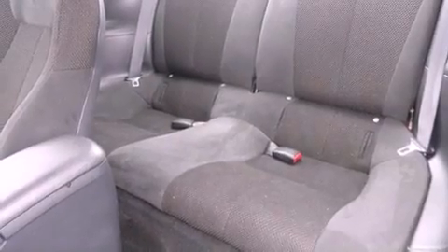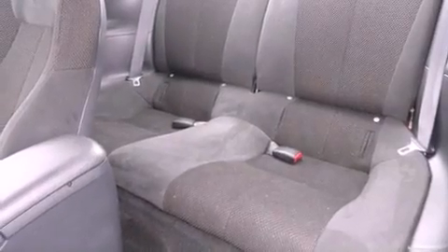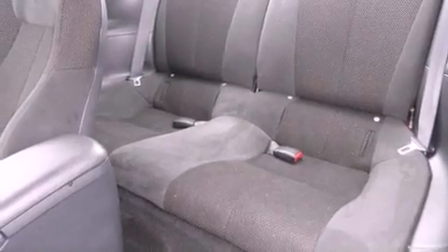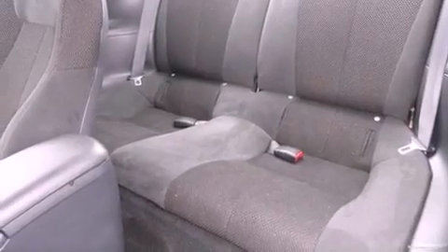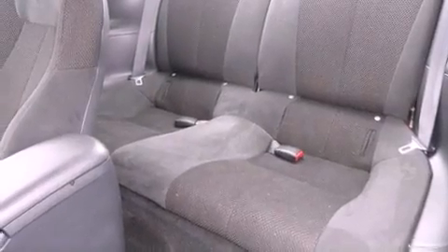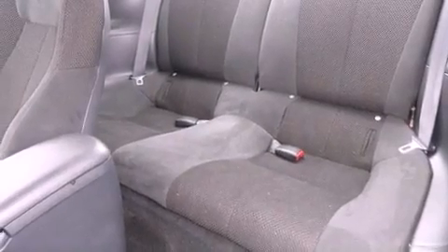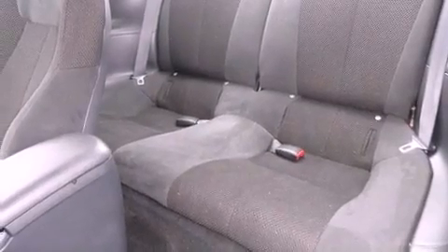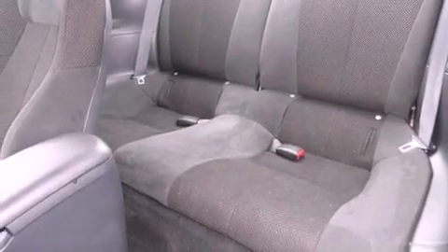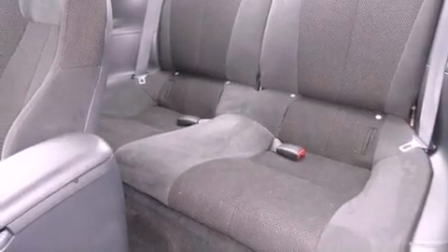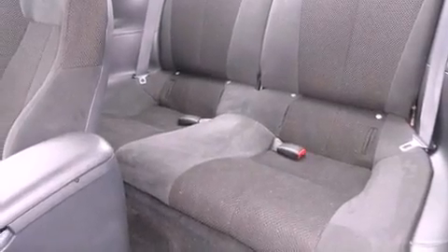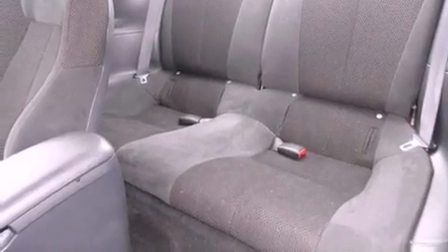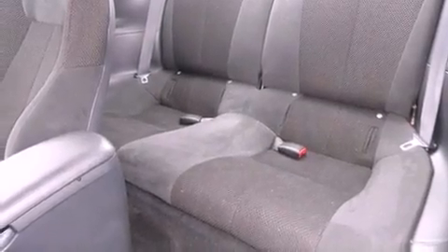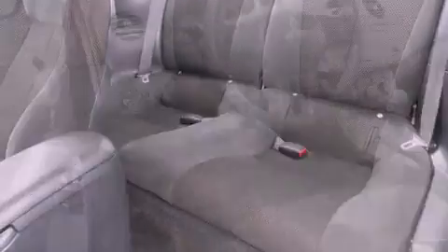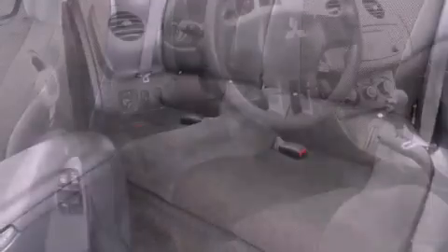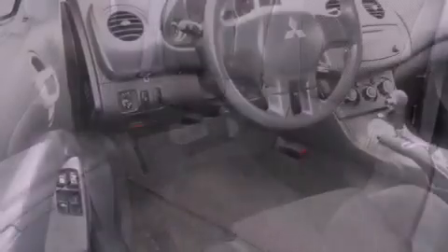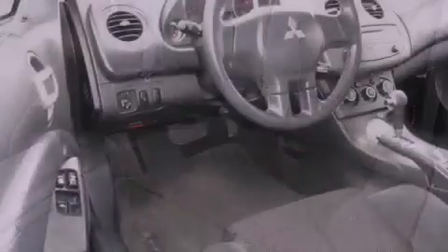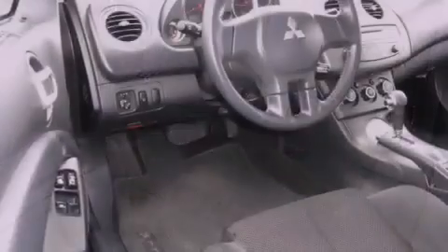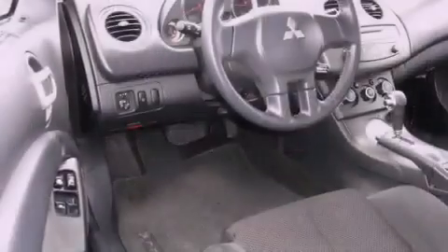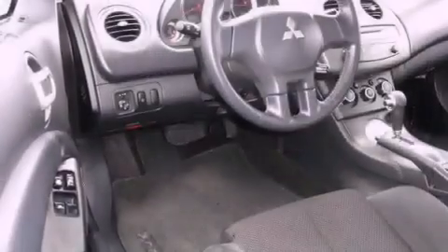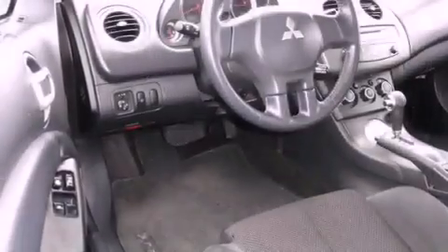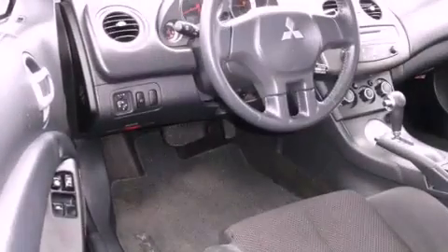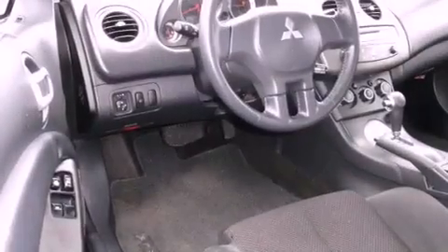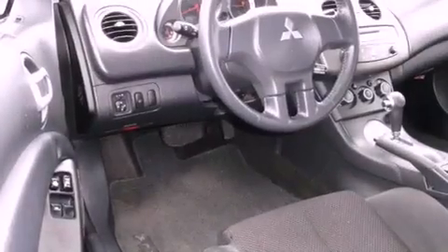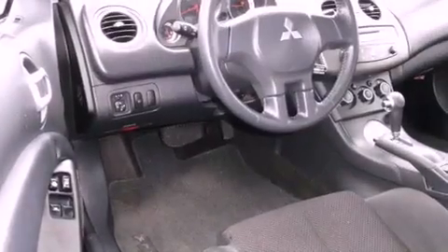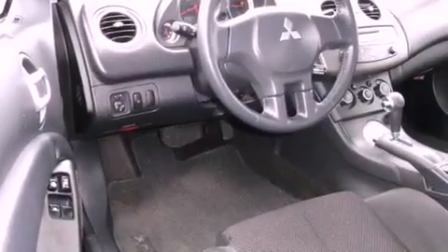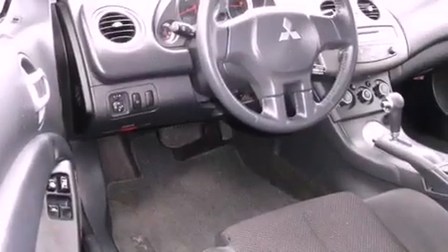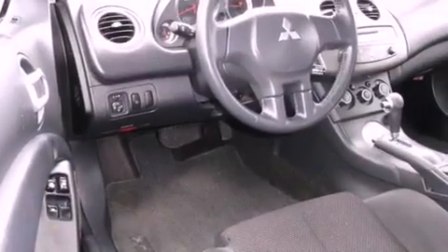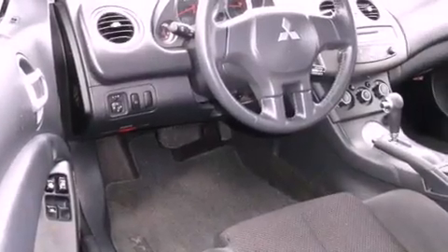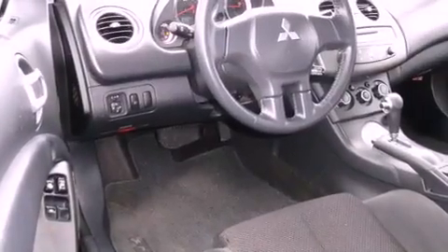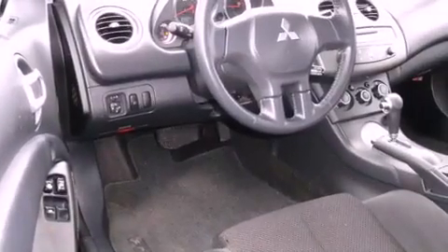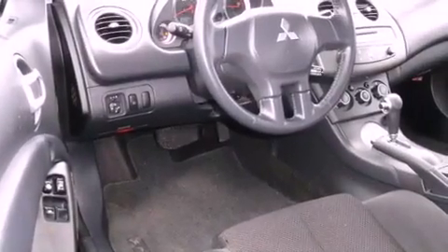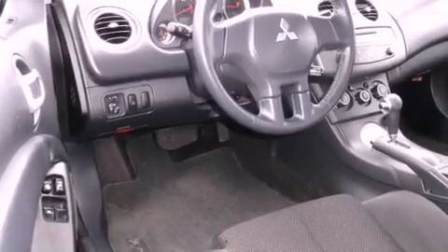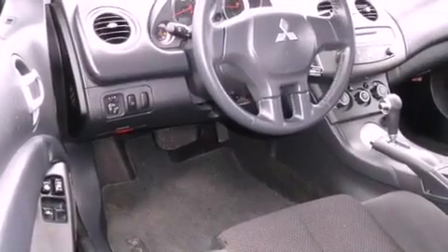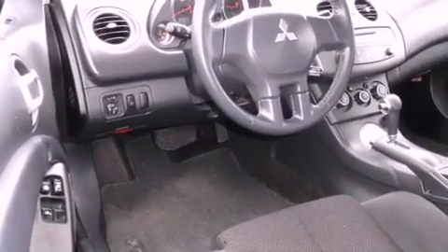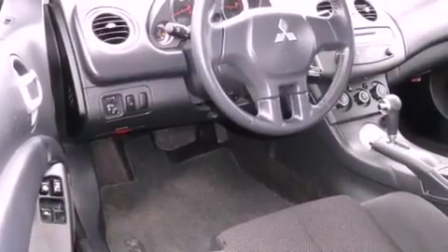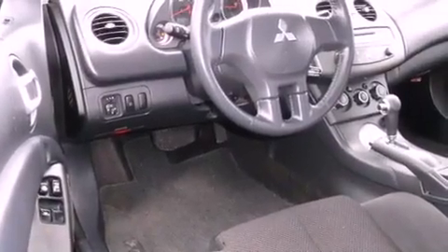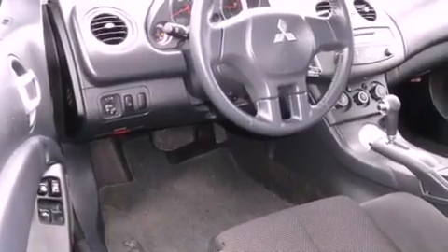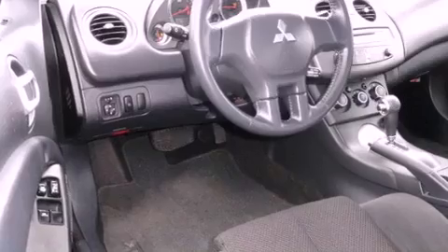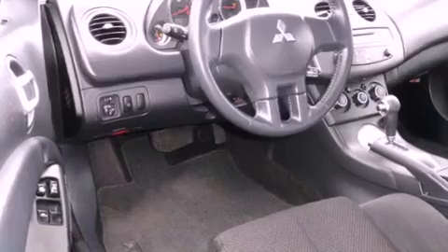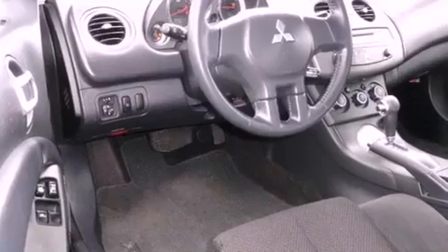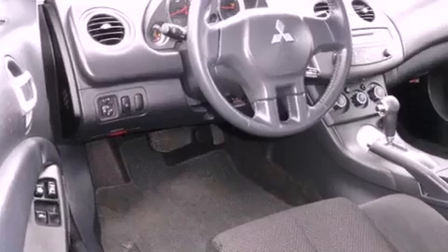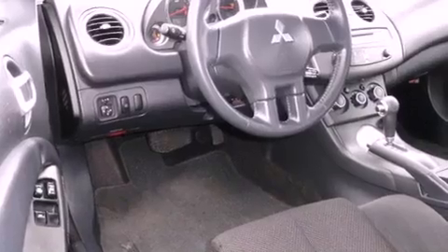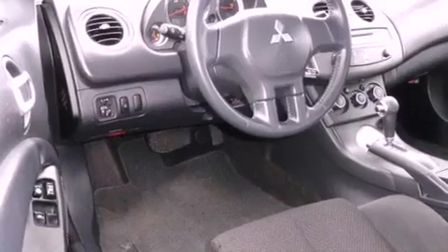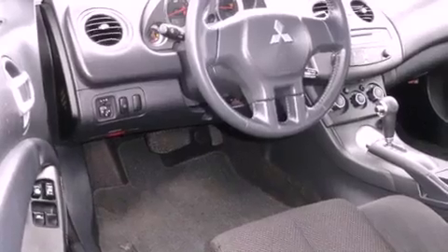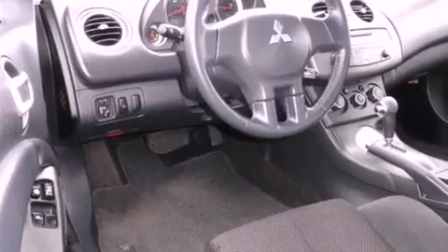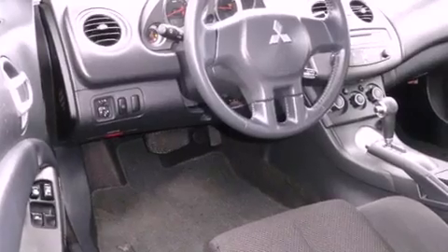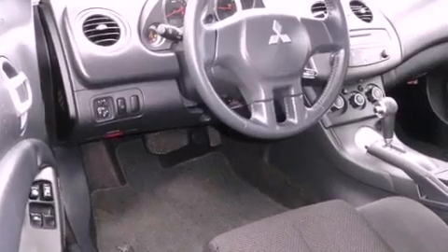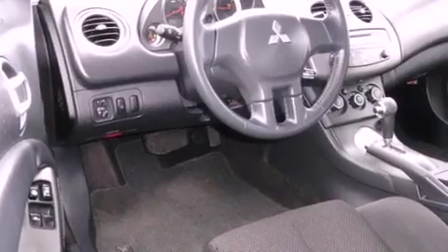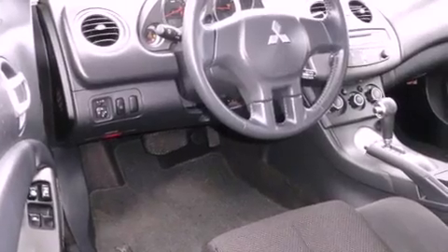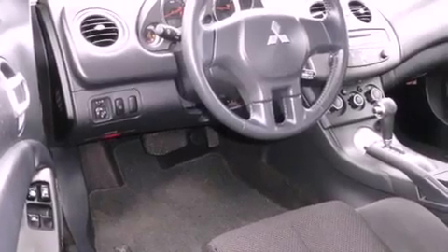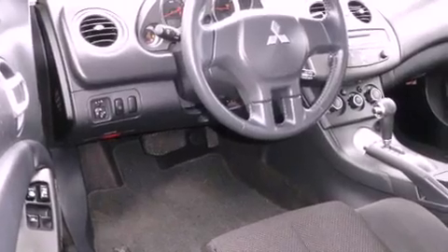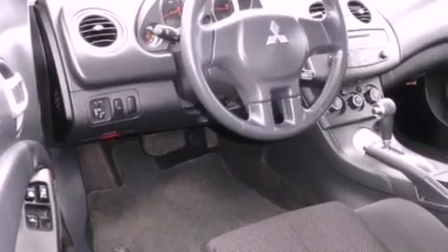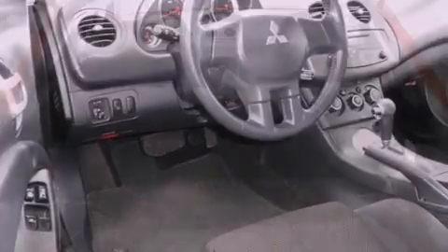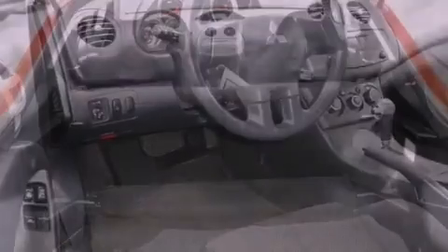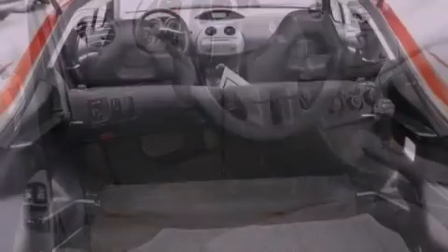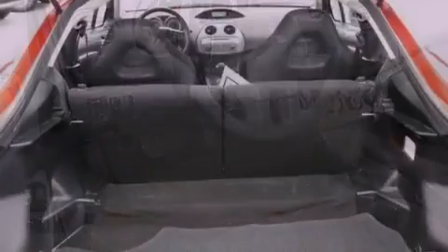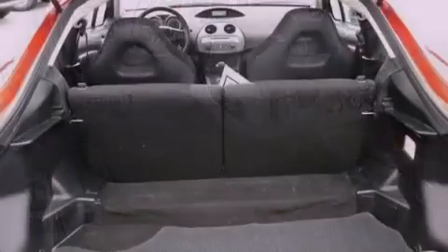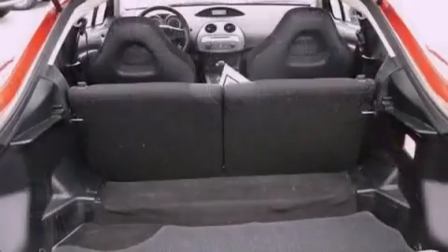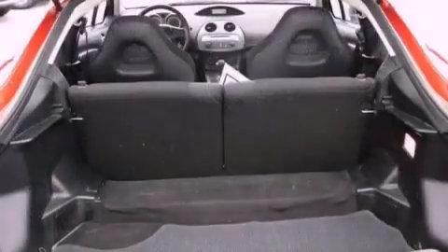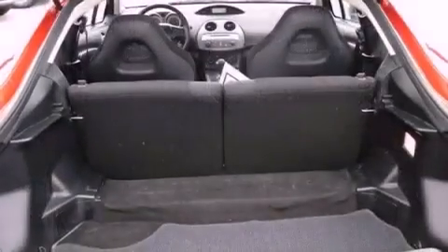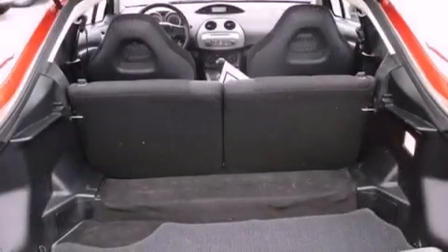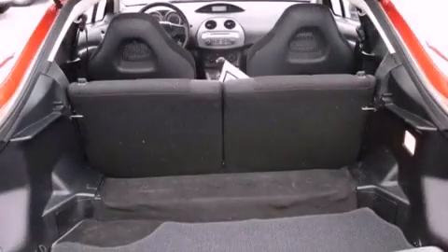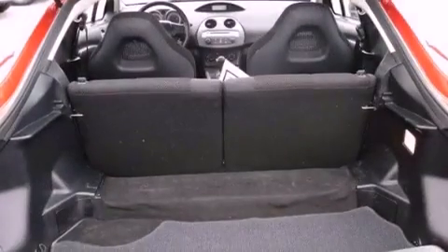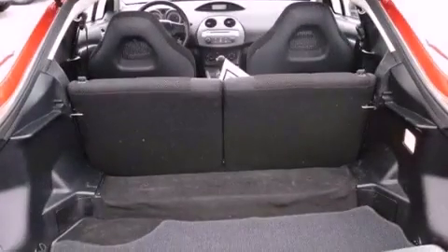All of the following features are included: a multi-link rear suspension, aluminum wheels, a low-tire pressure indicator, and a CD player.